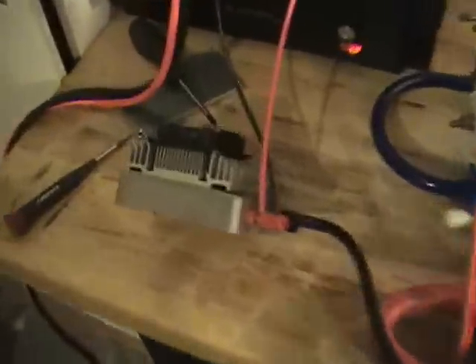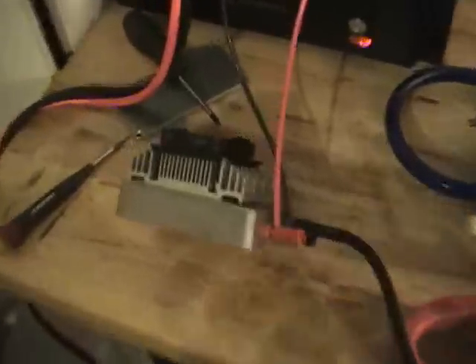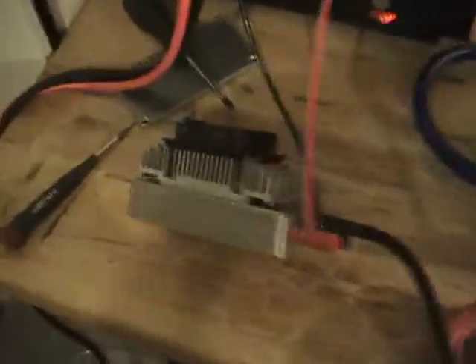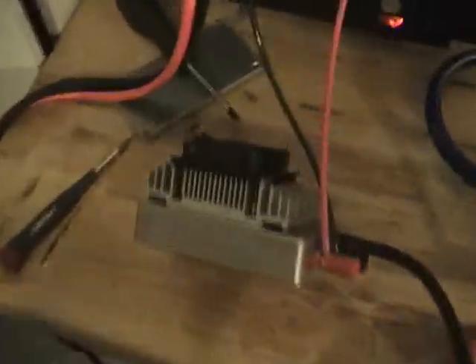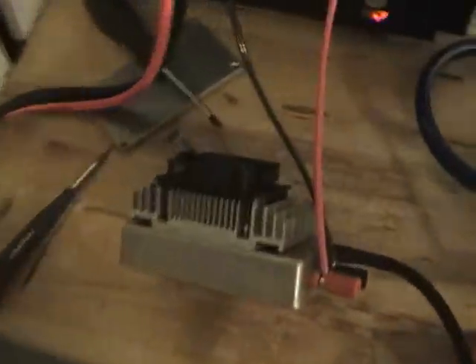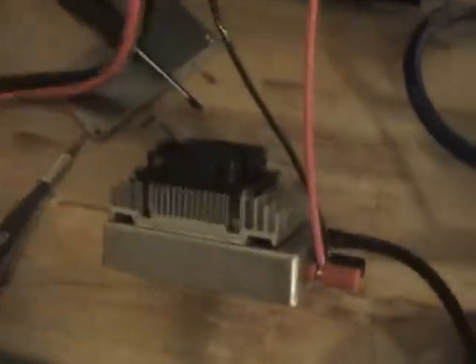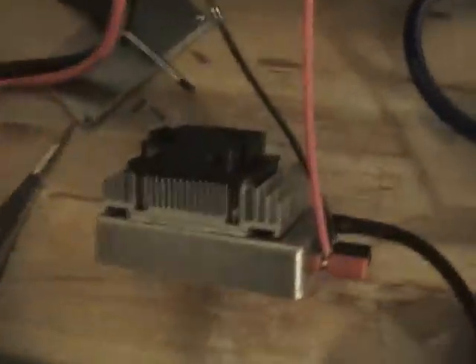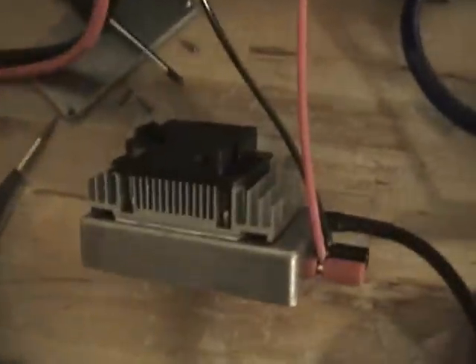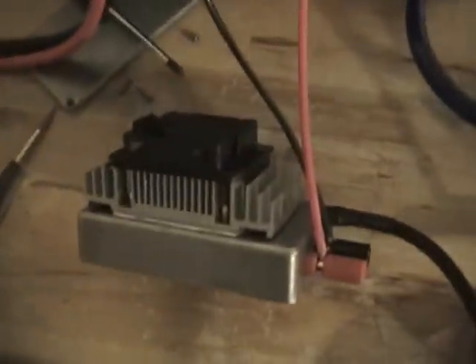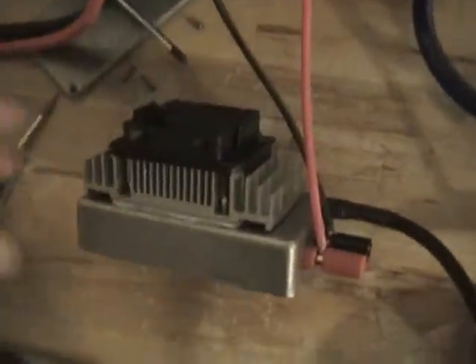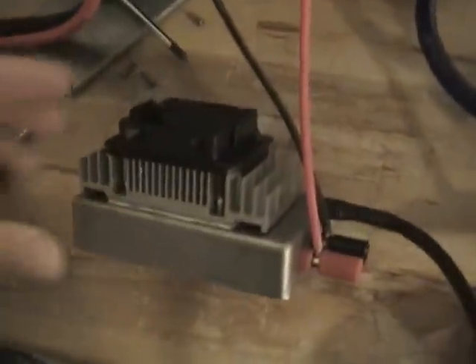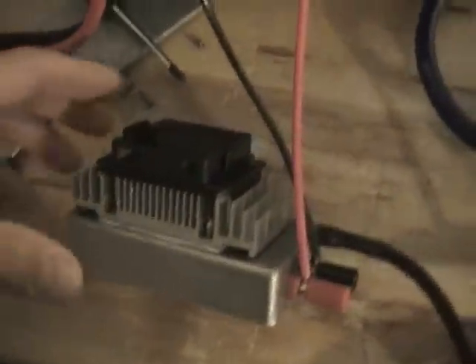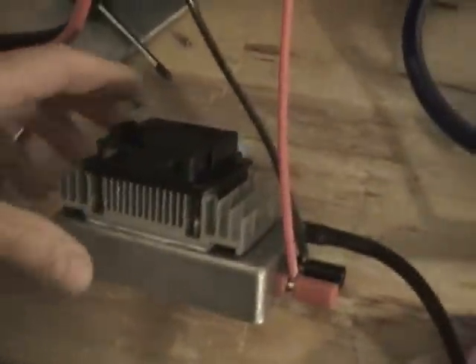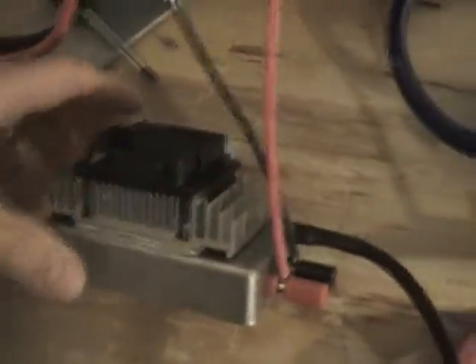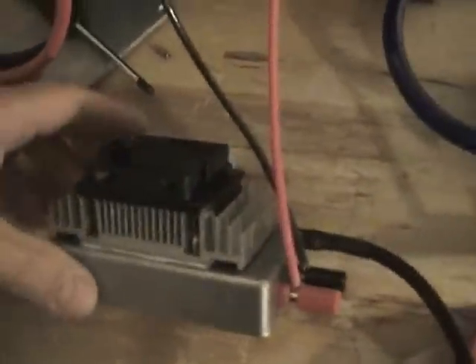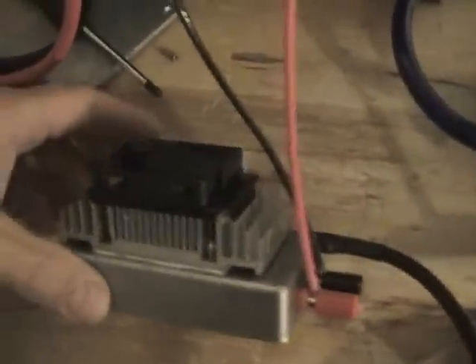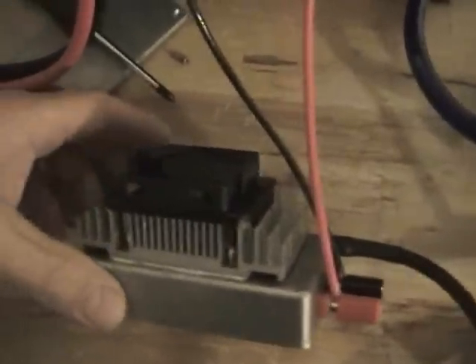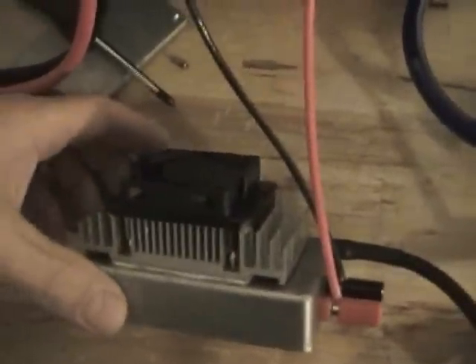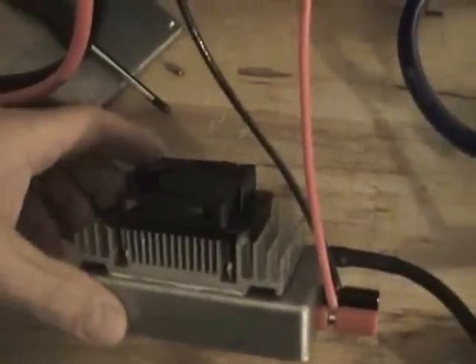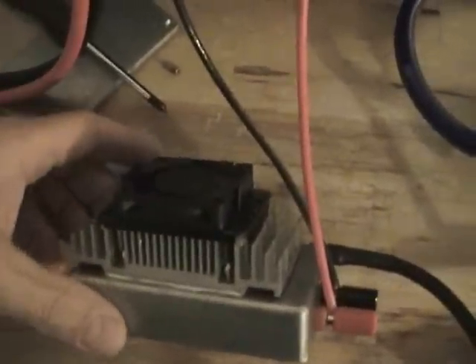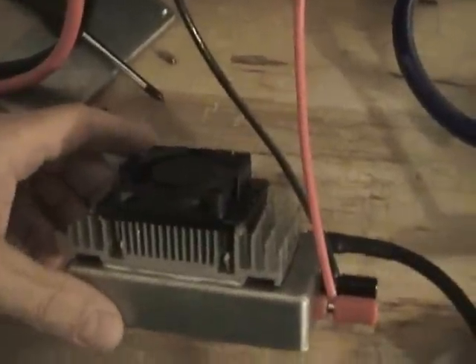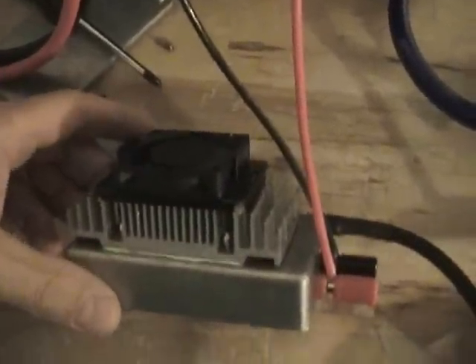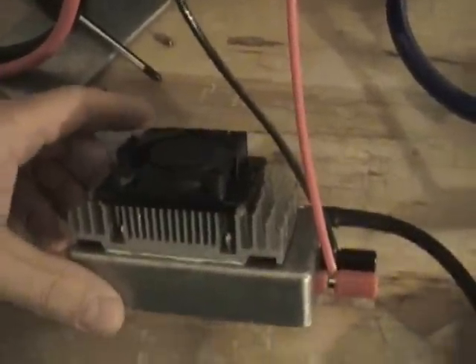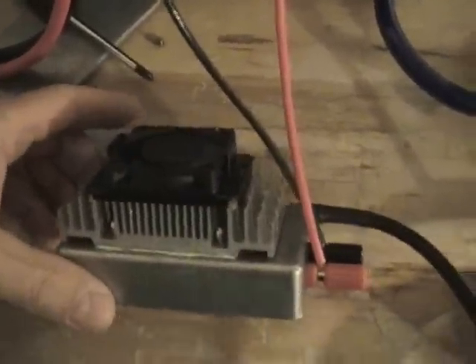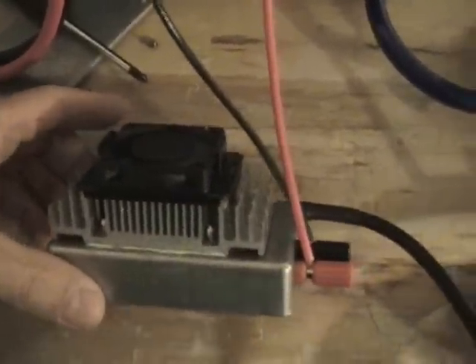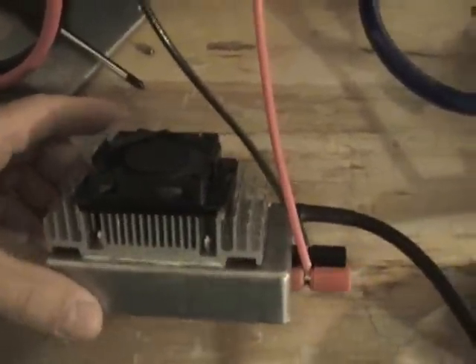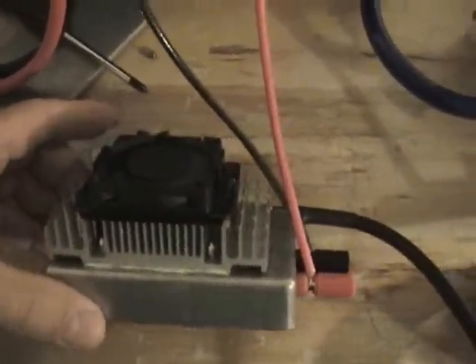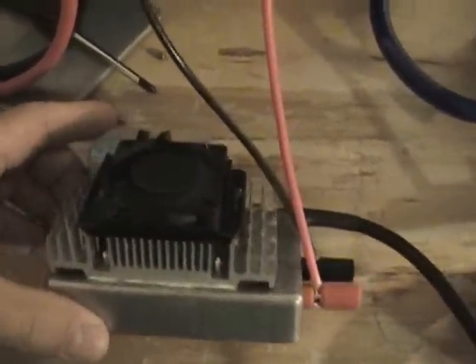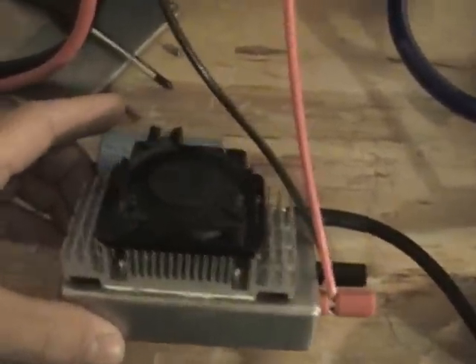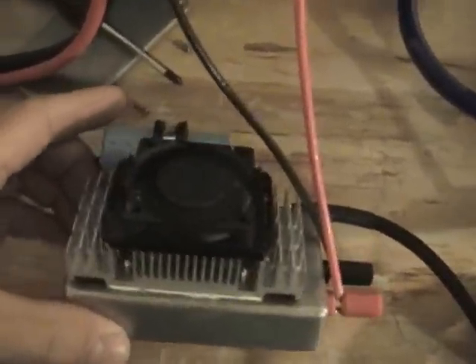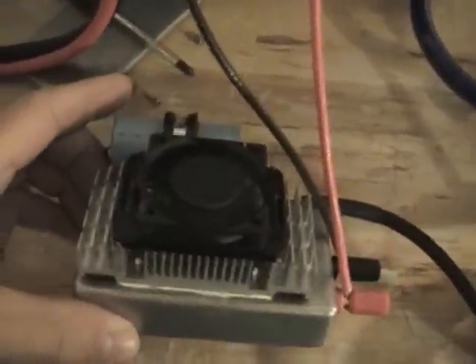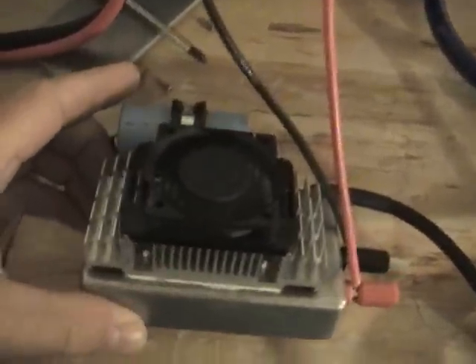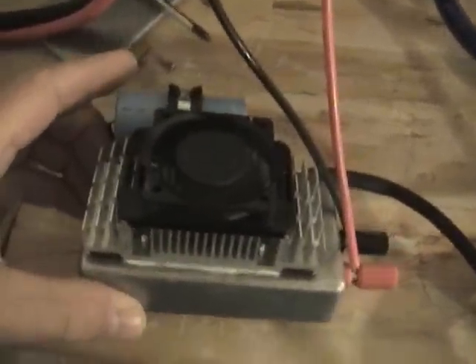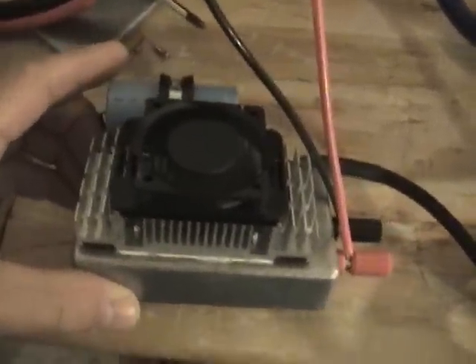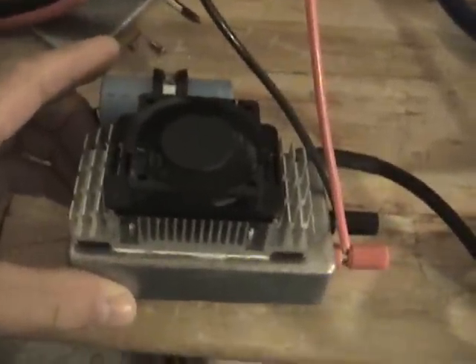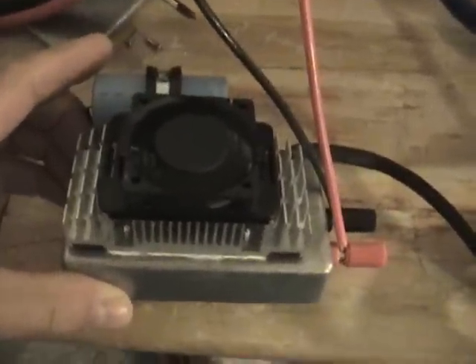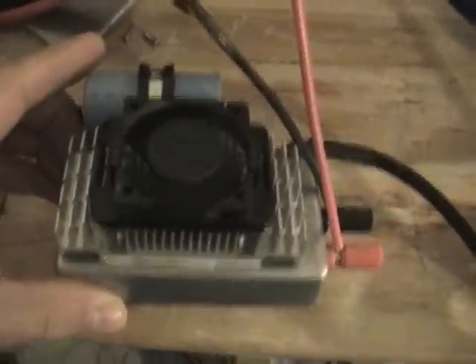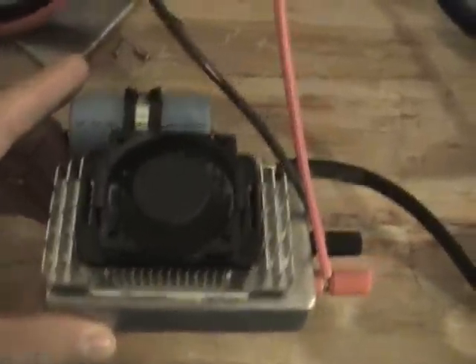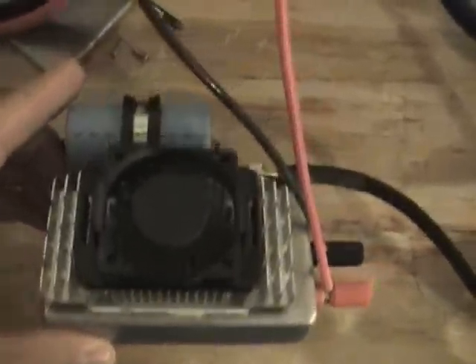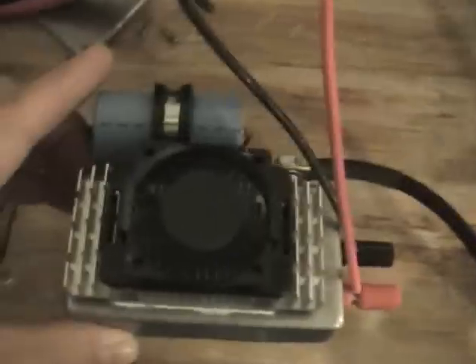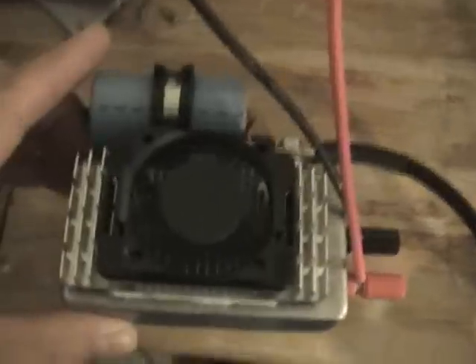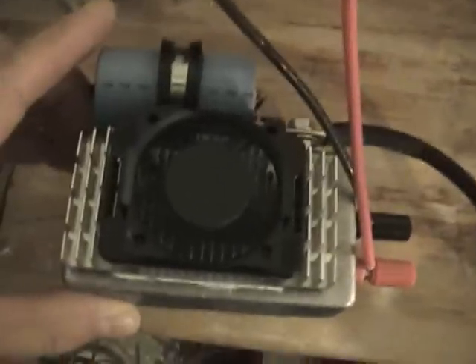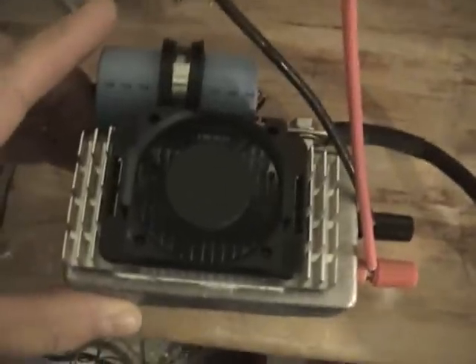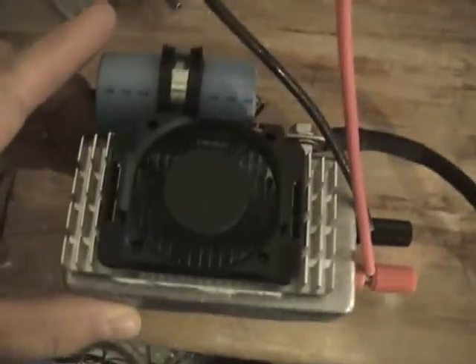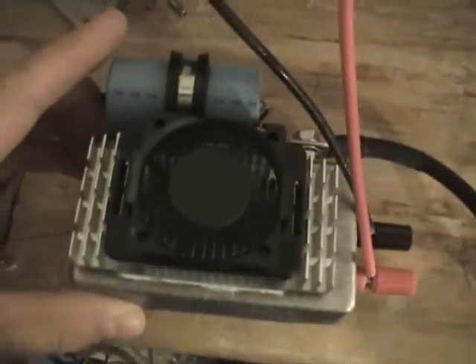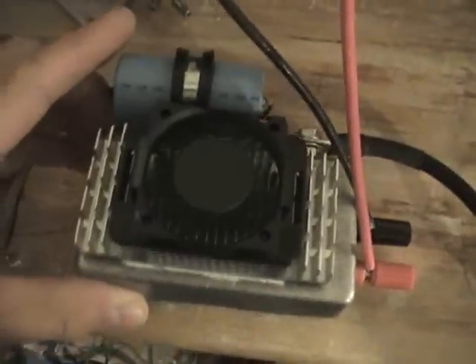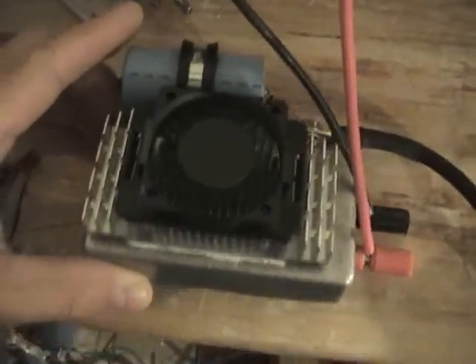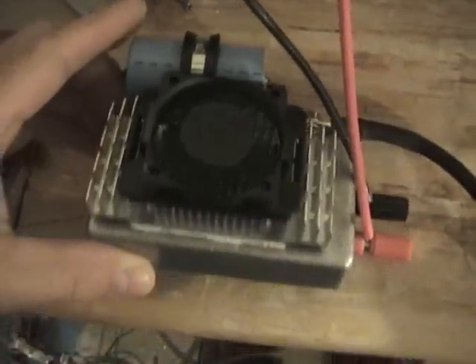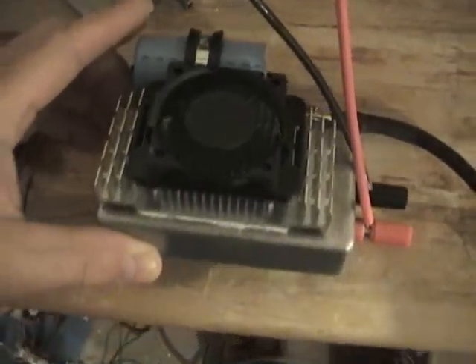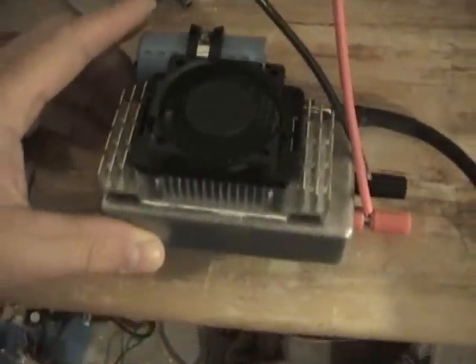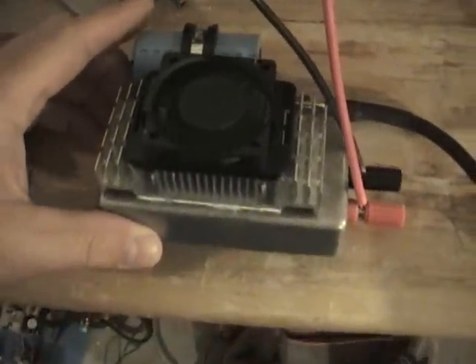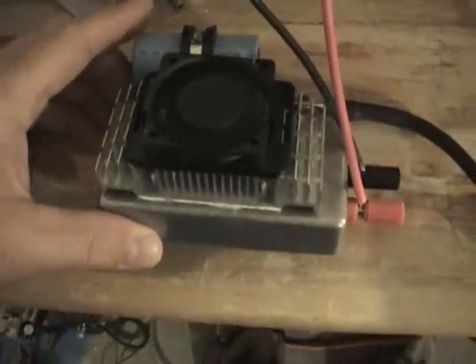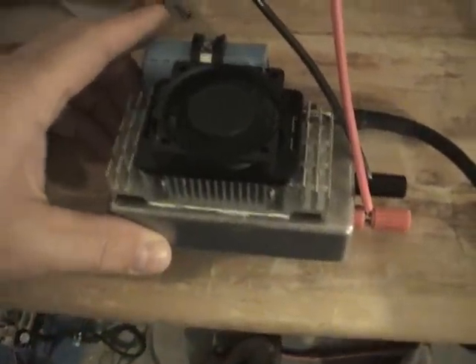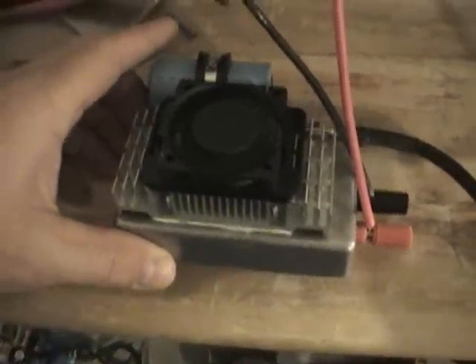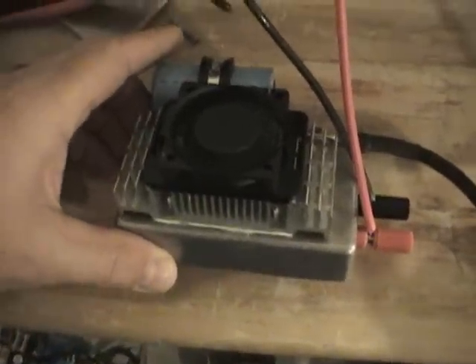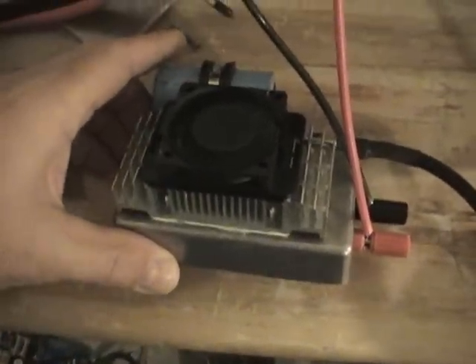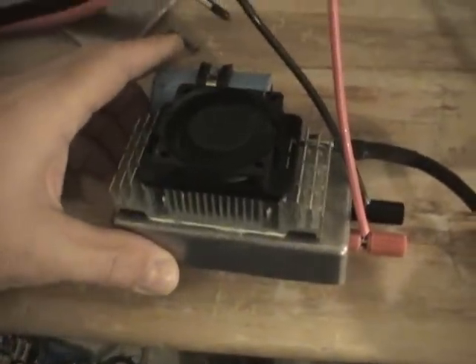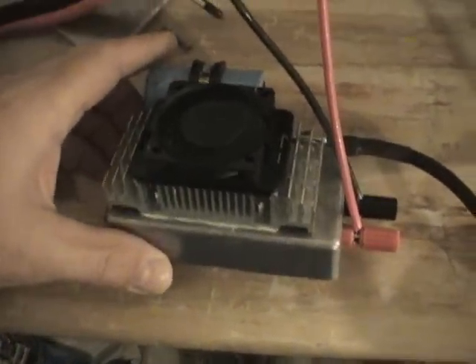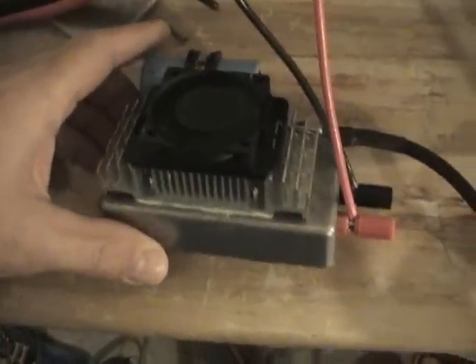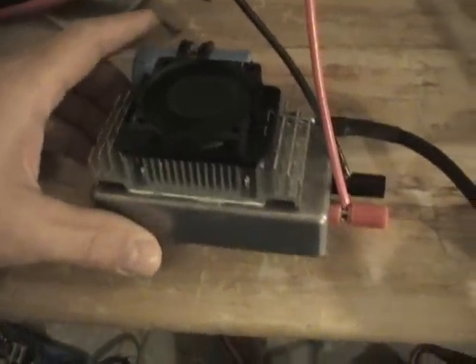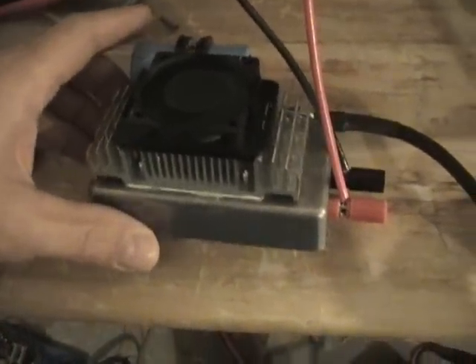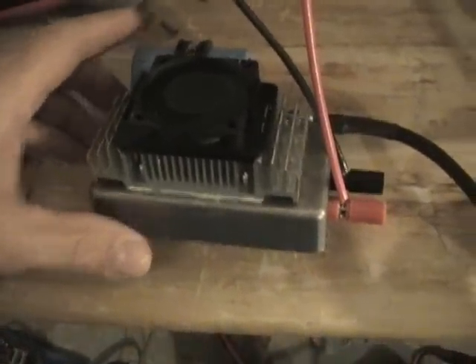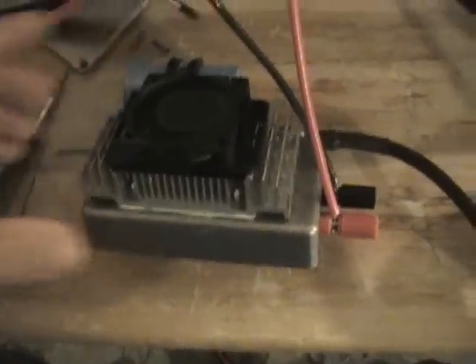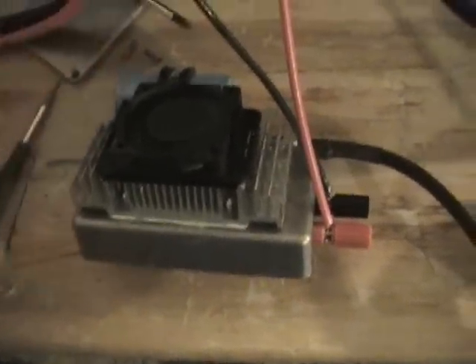Hello everybody. This is a current limiting PWM.